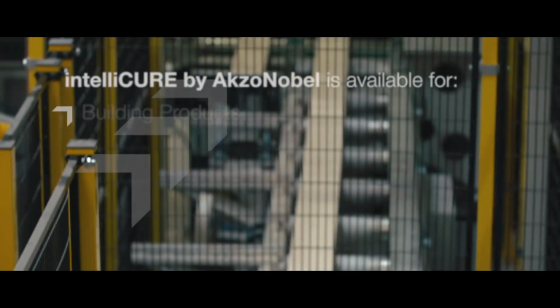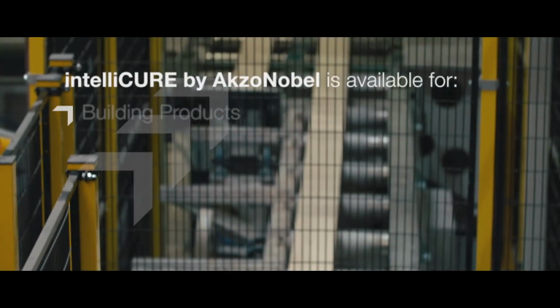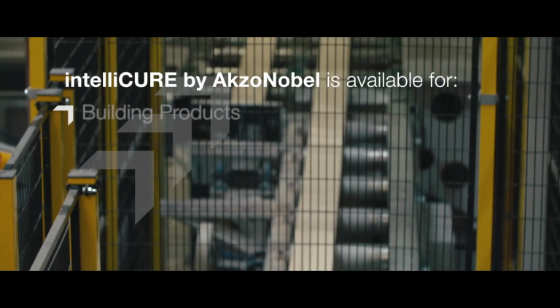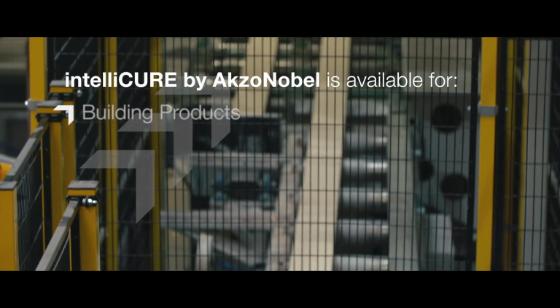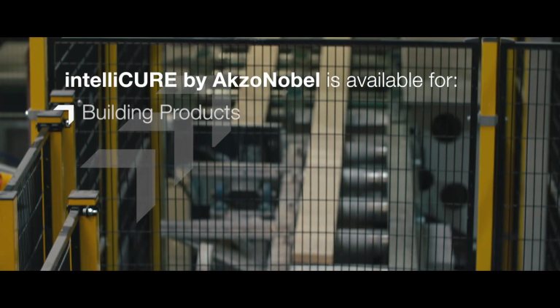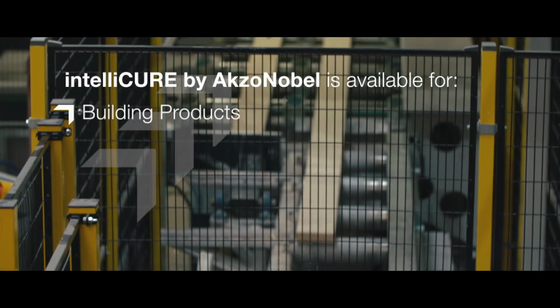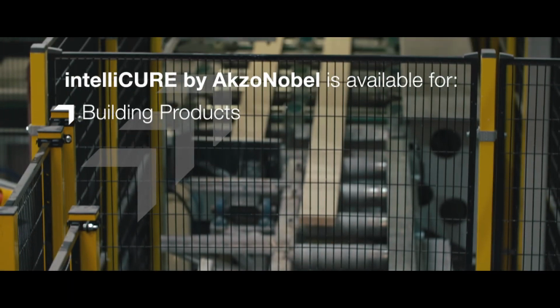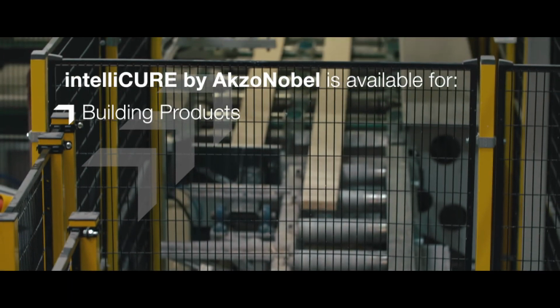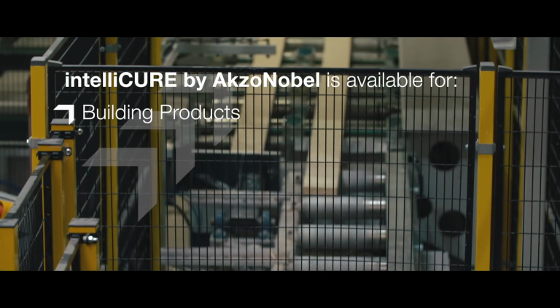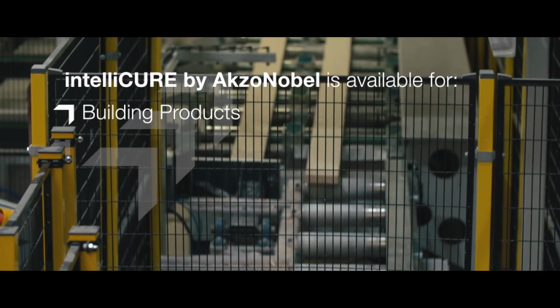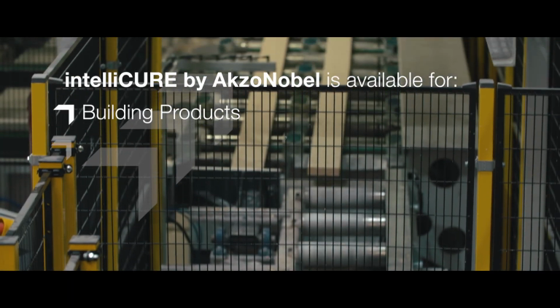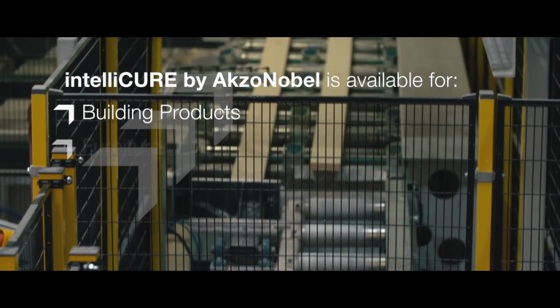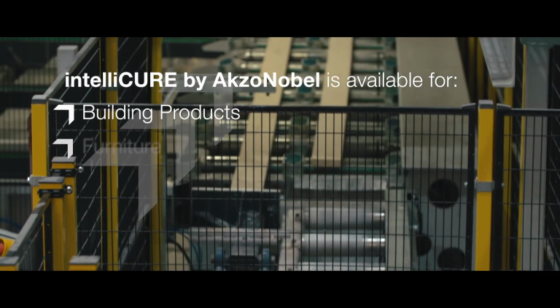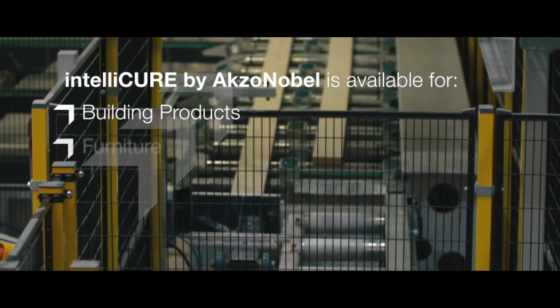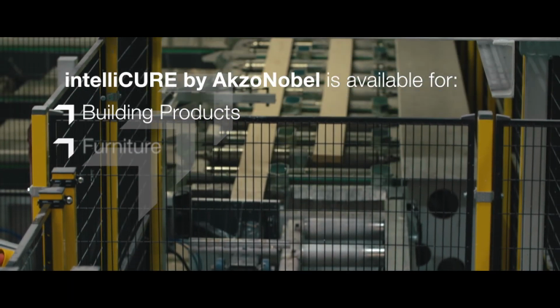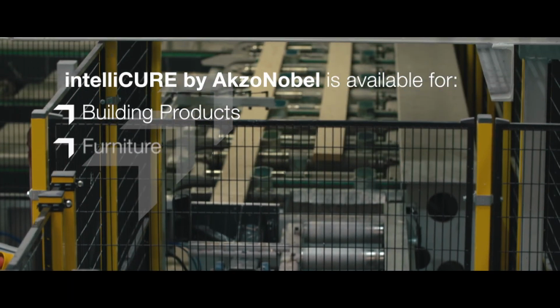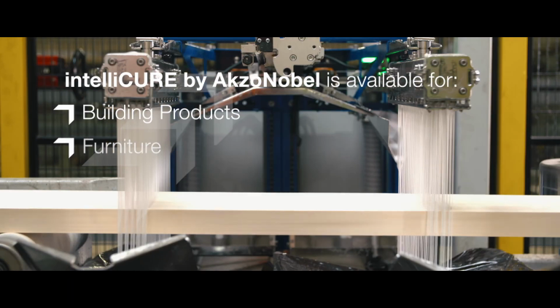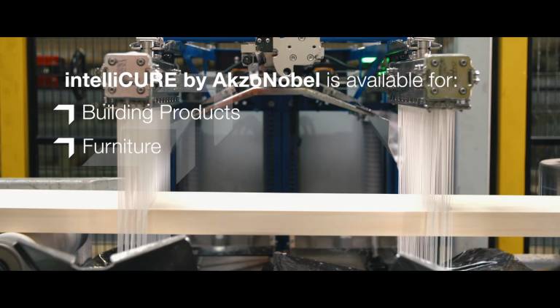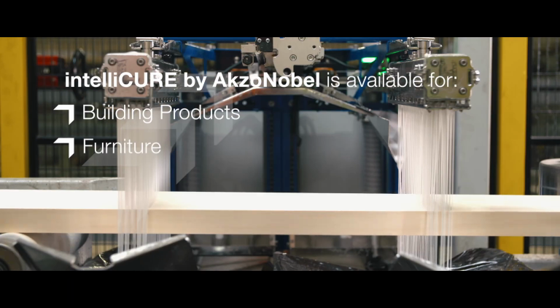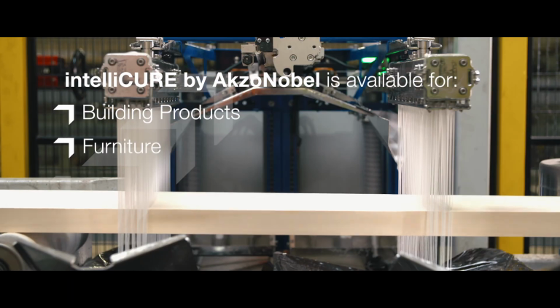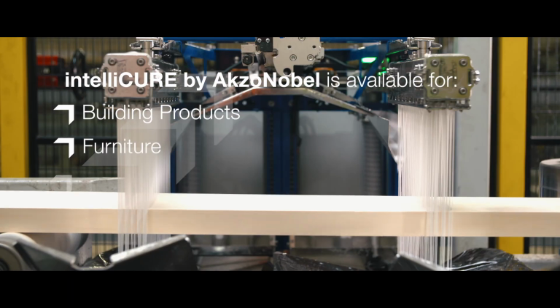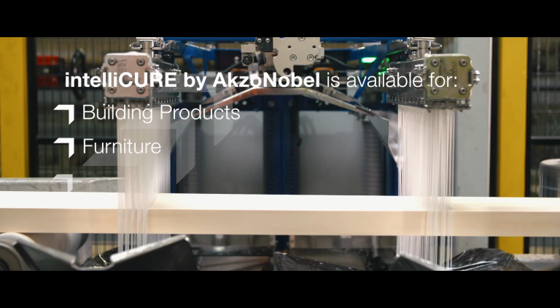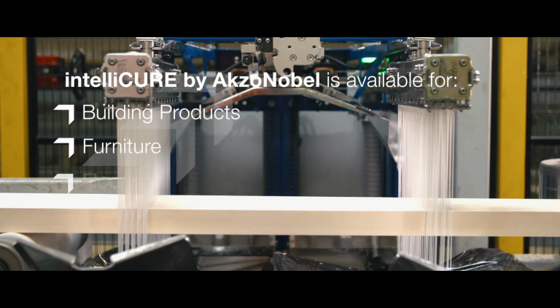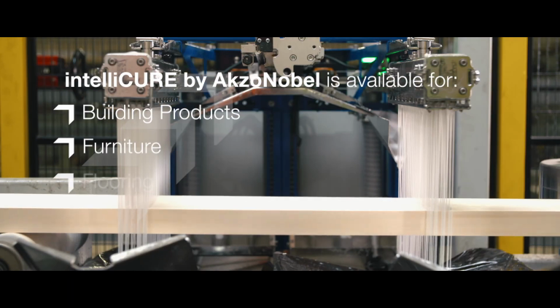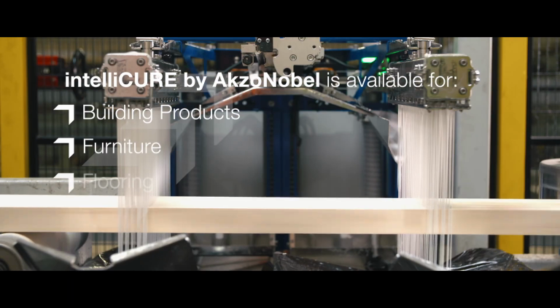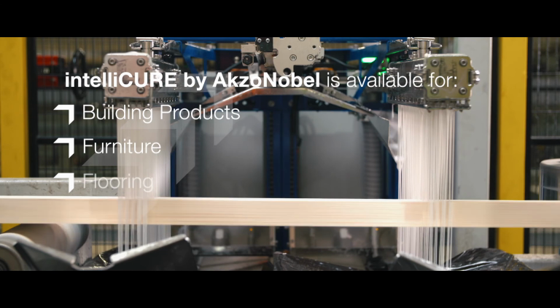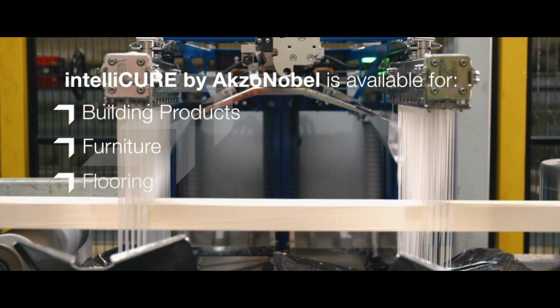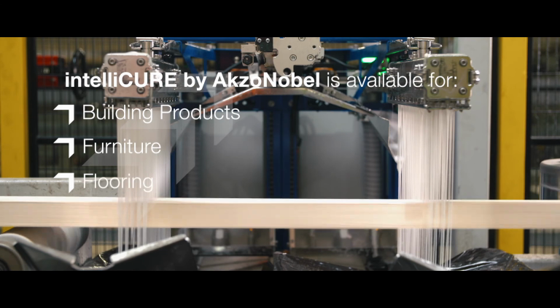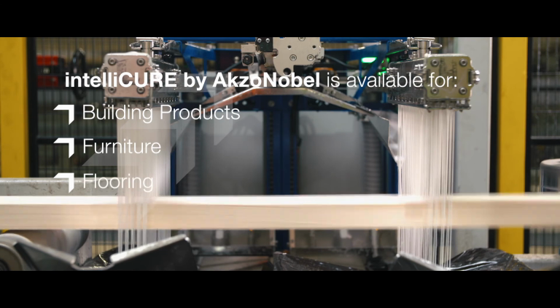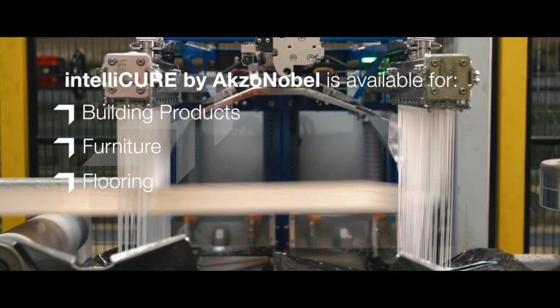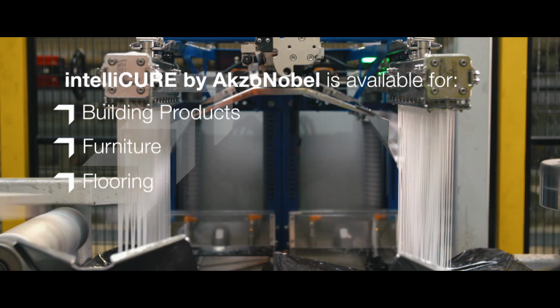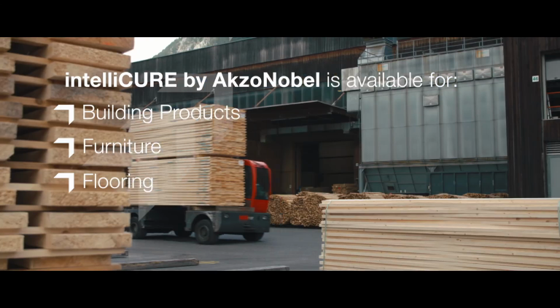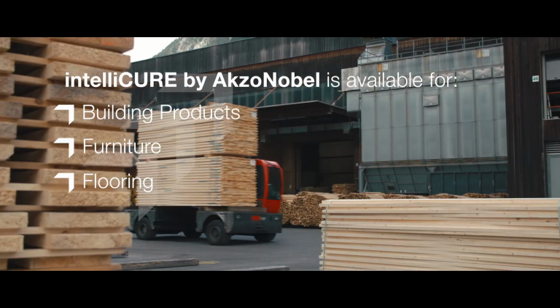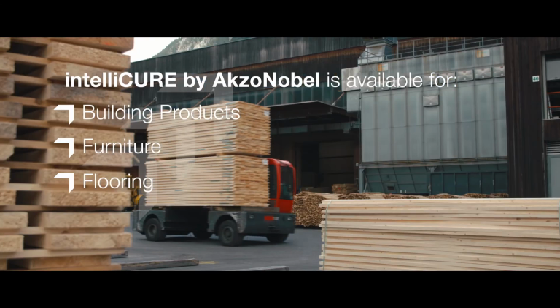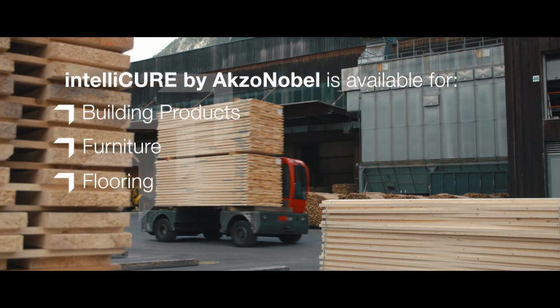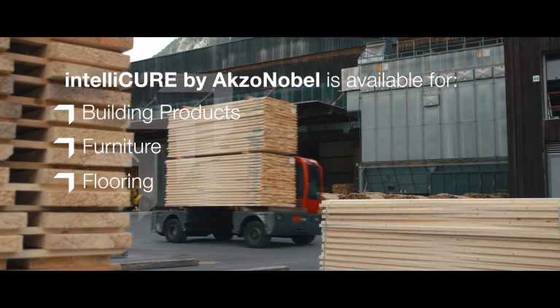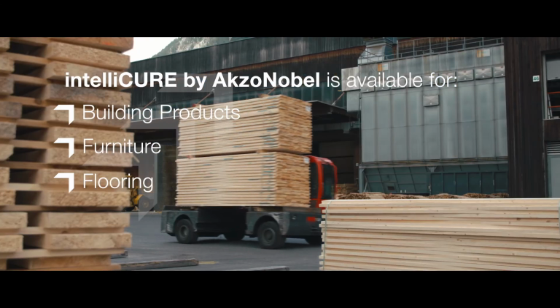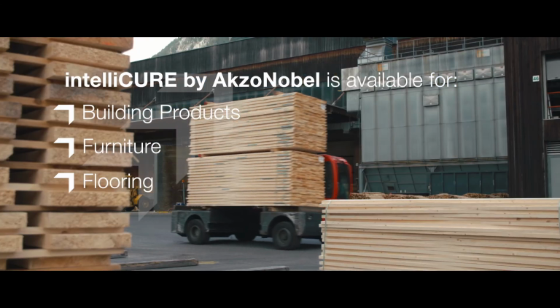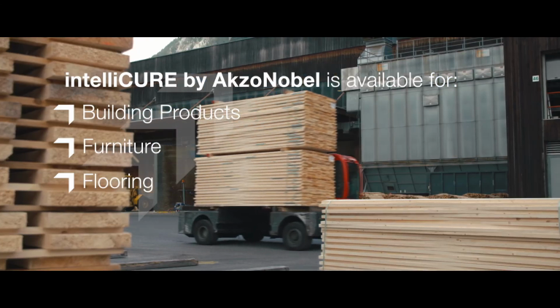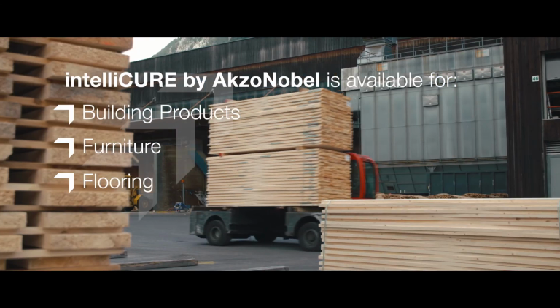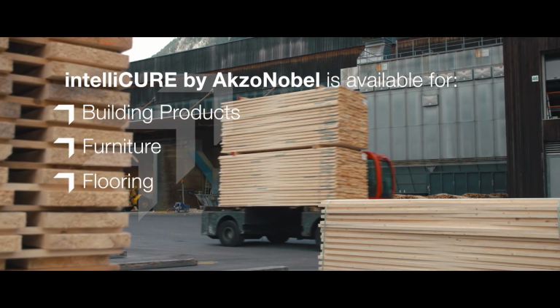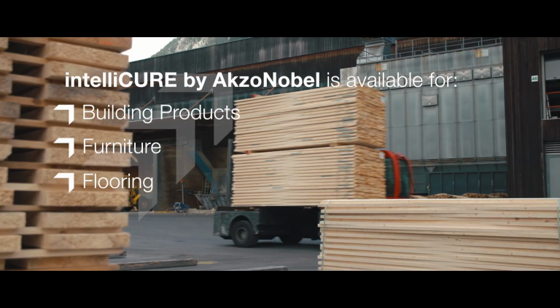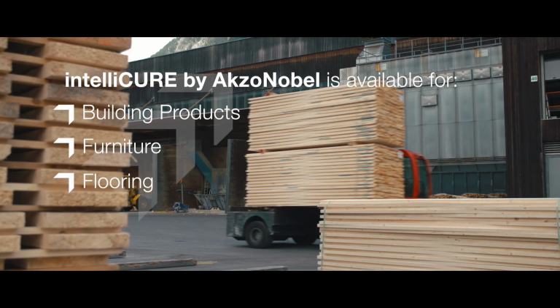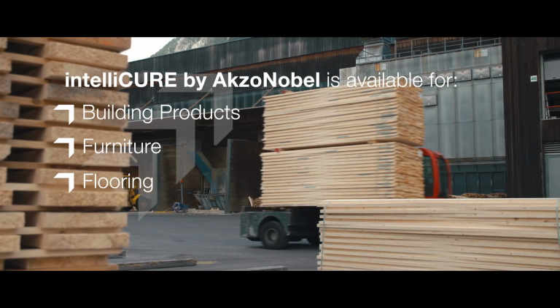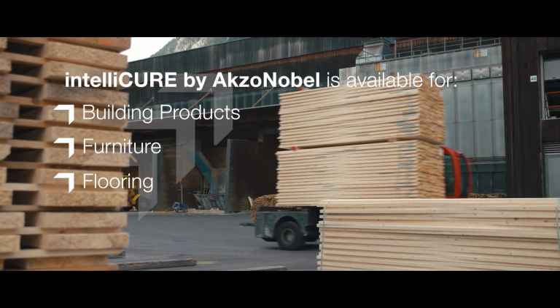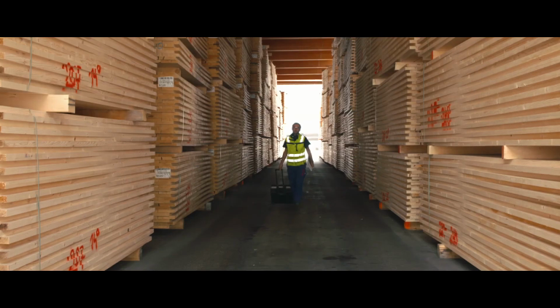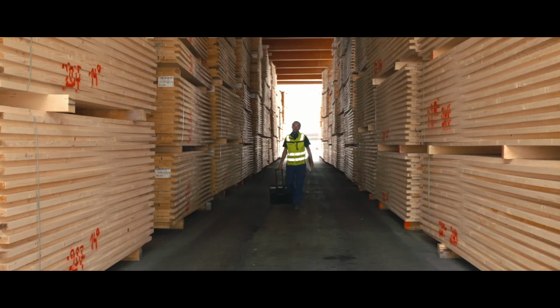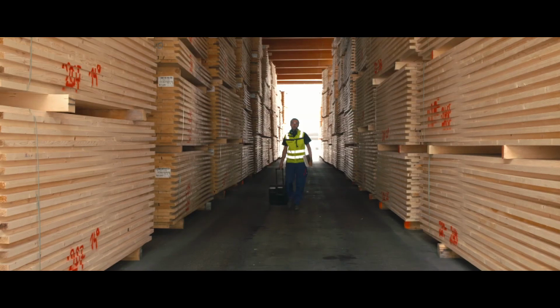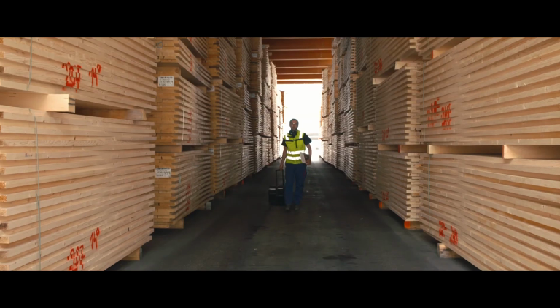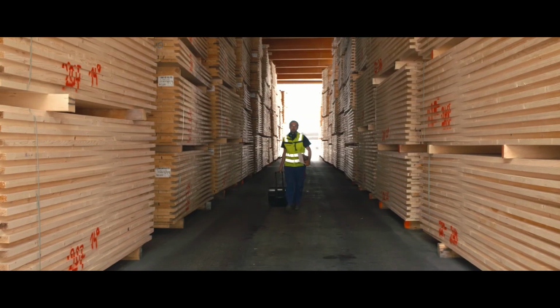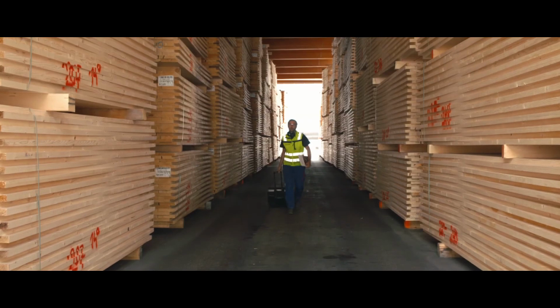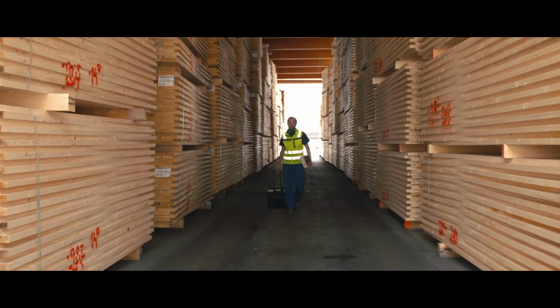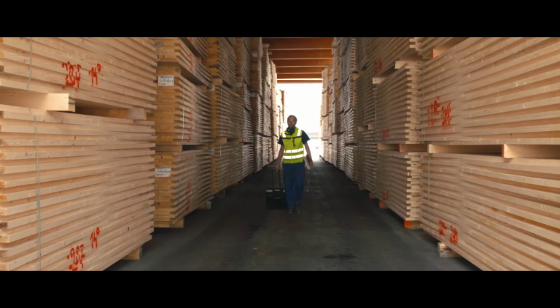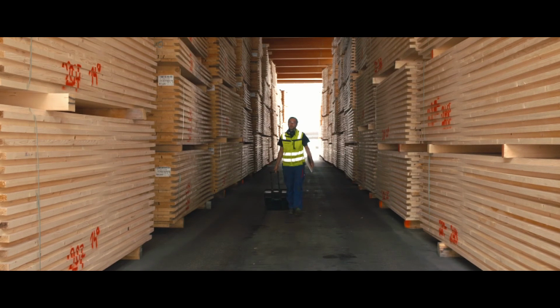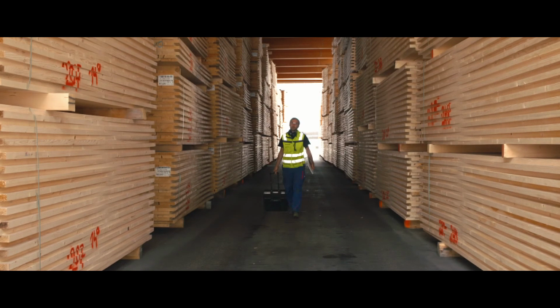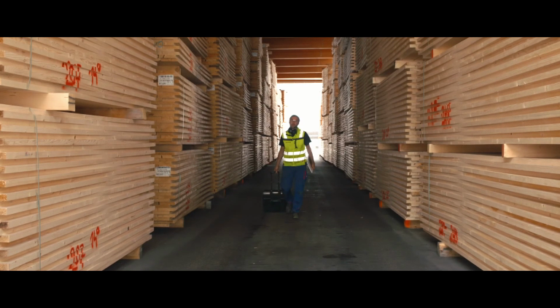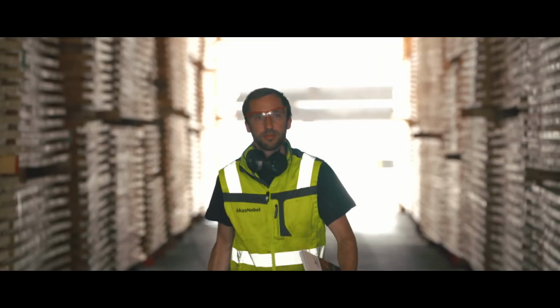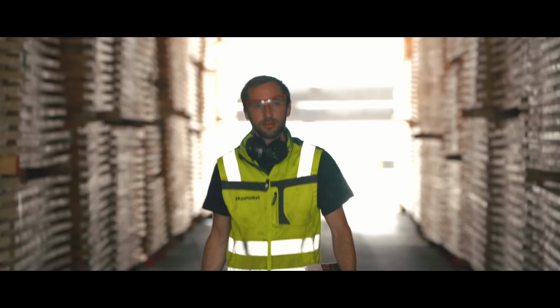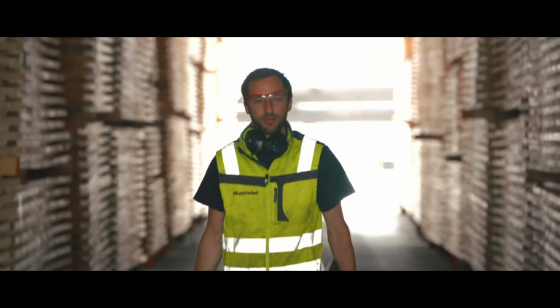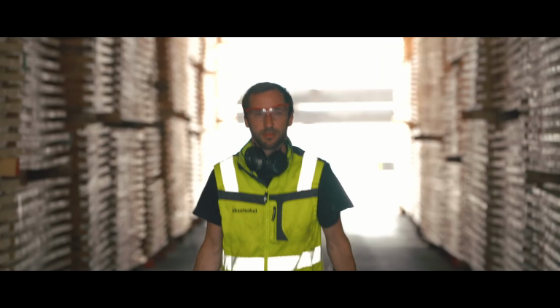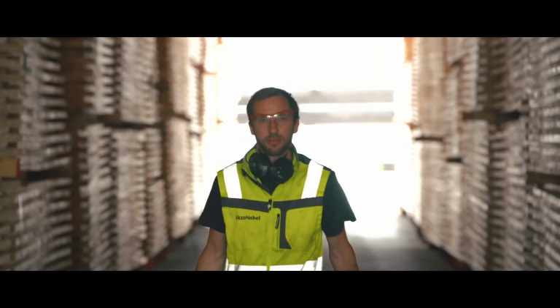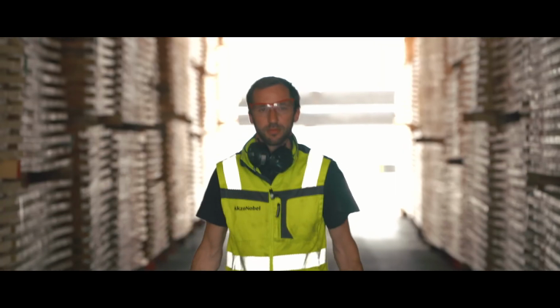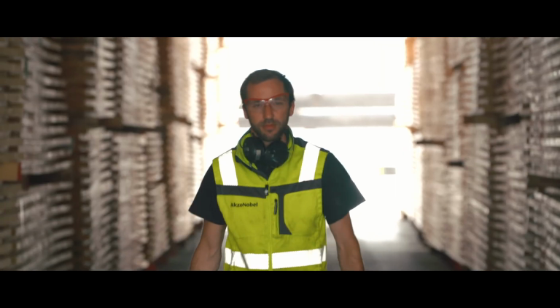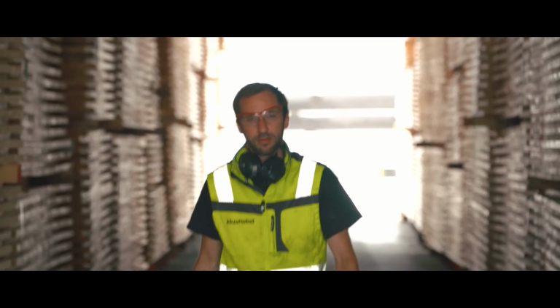Benefit from the added value of integrating IntelliCure into your production process and gain an advantage over your competitors.